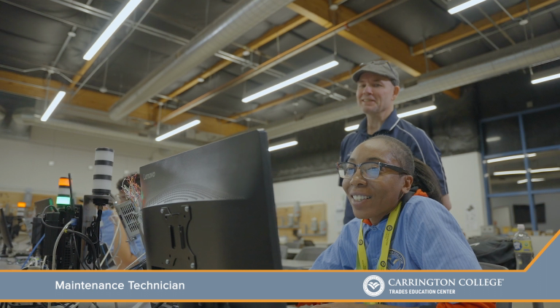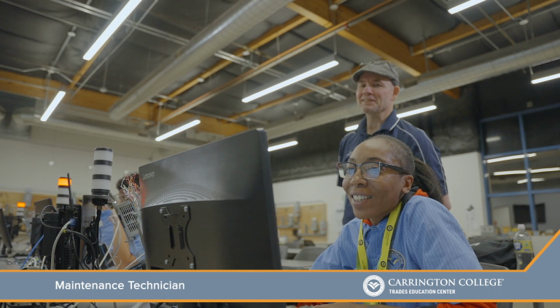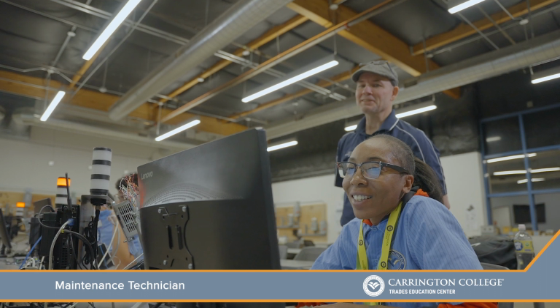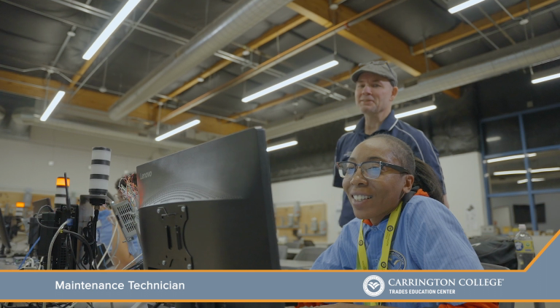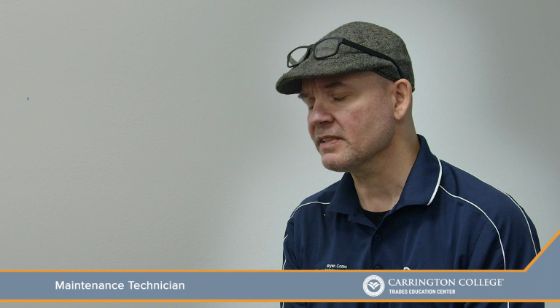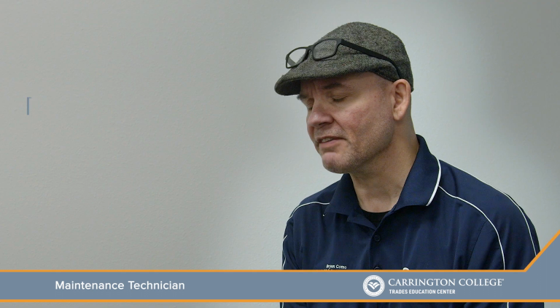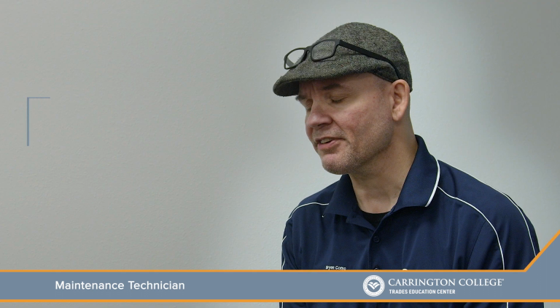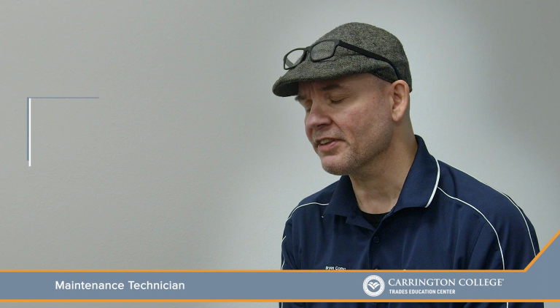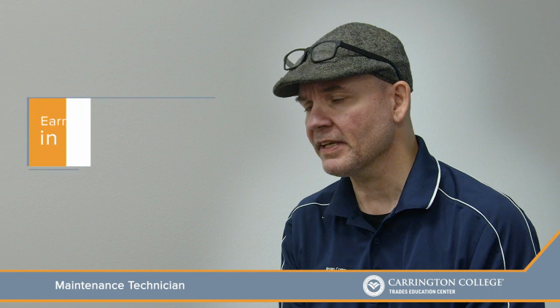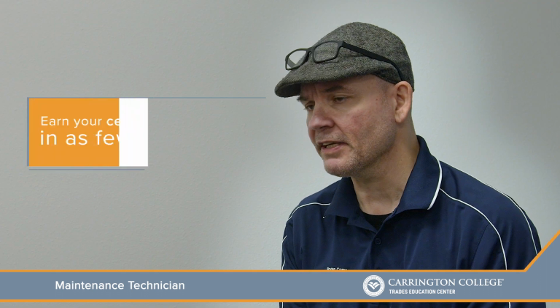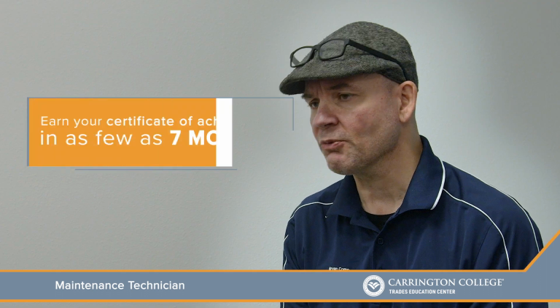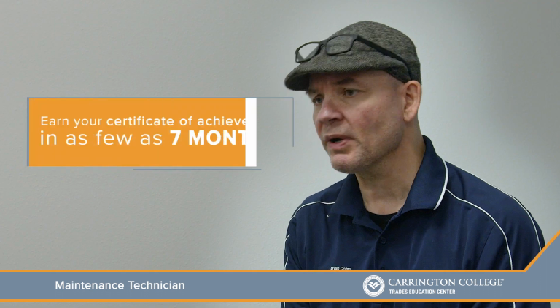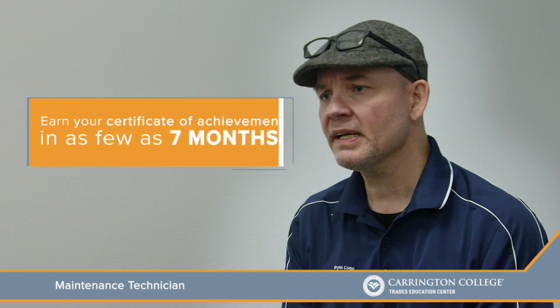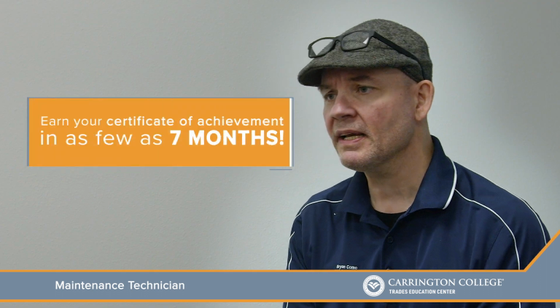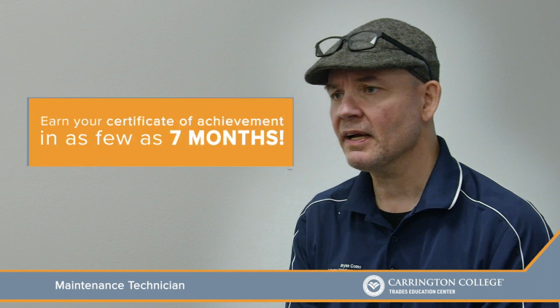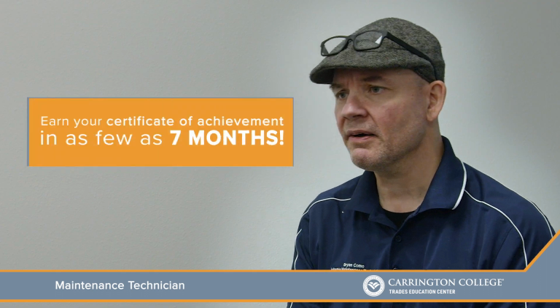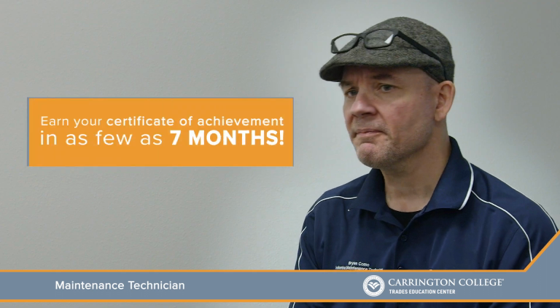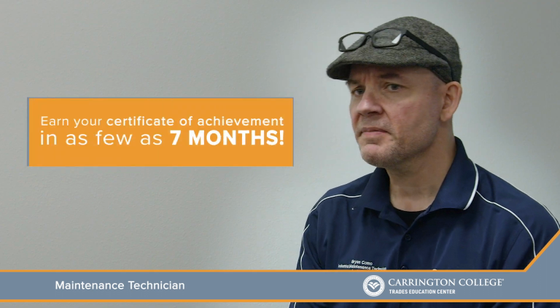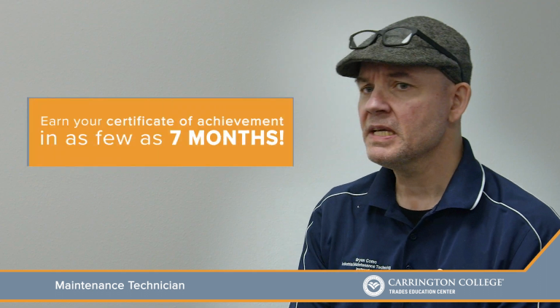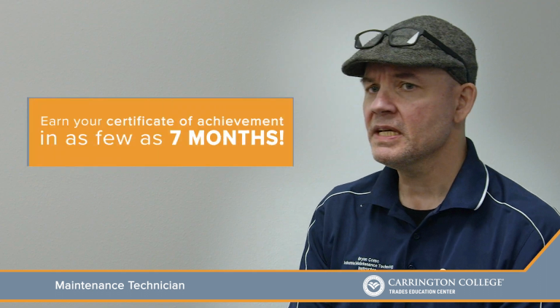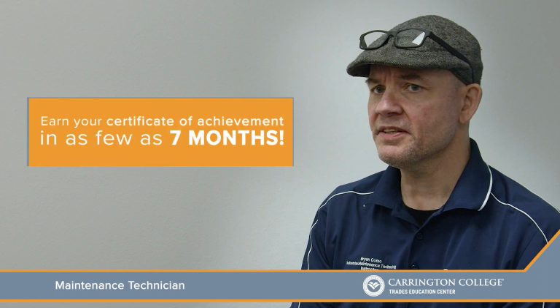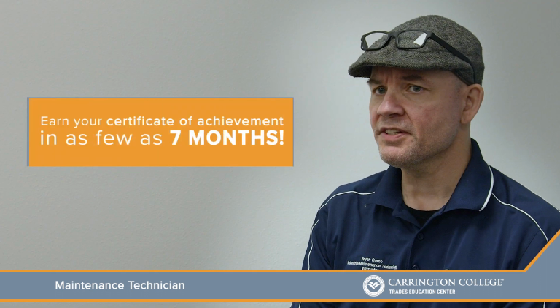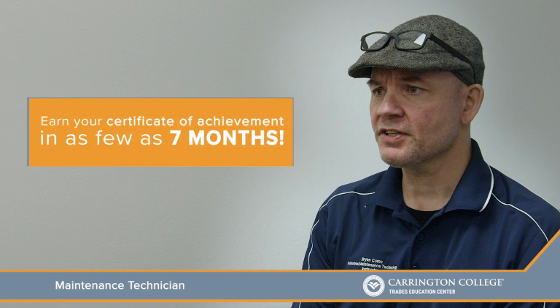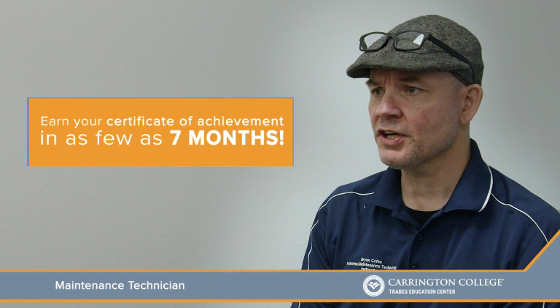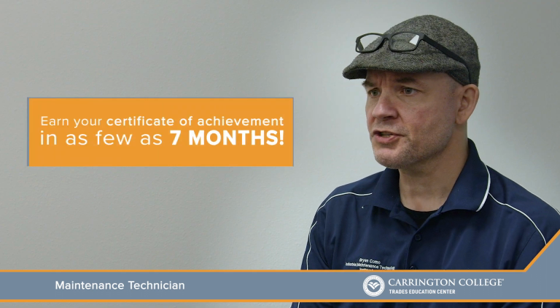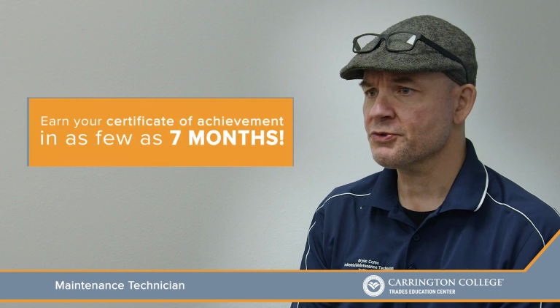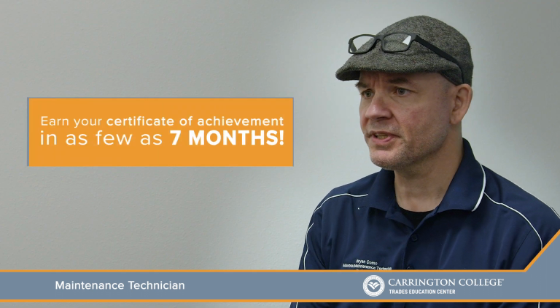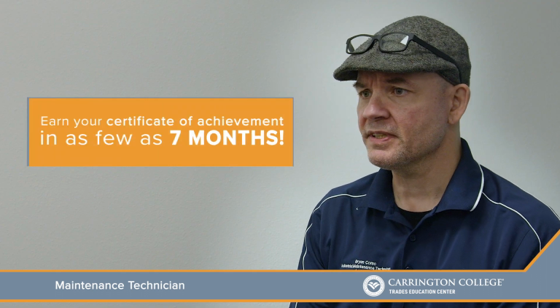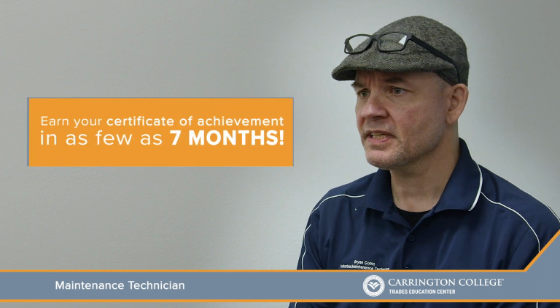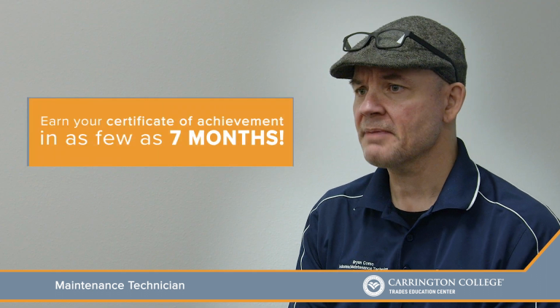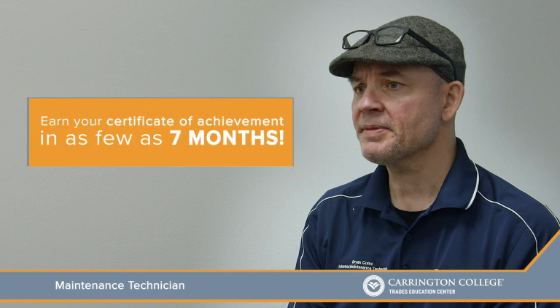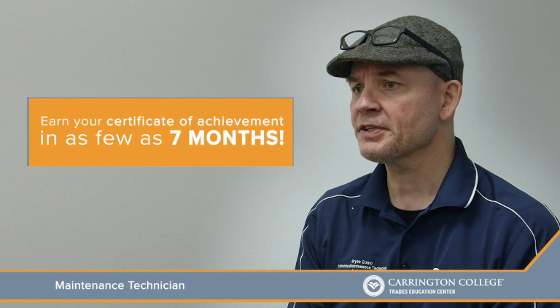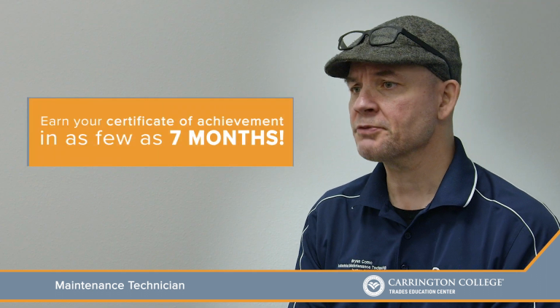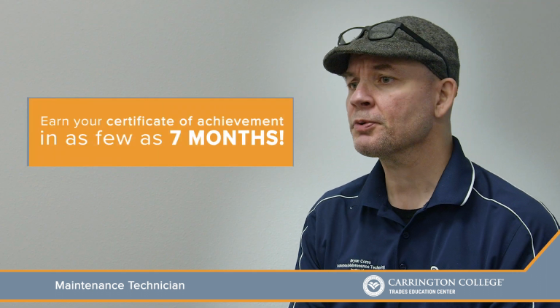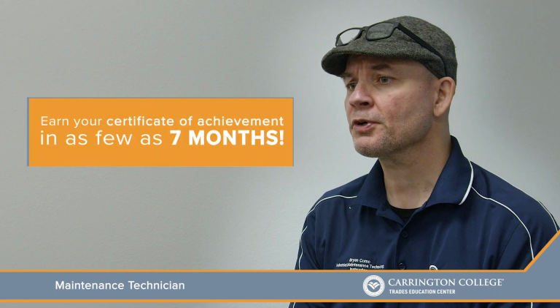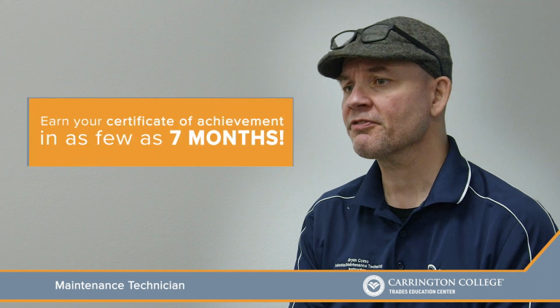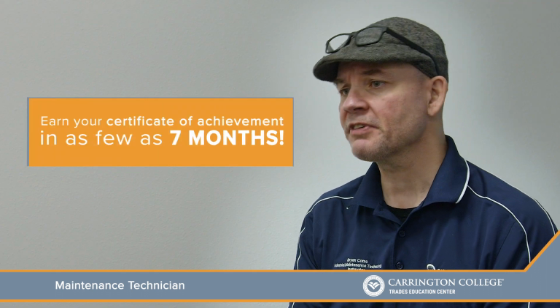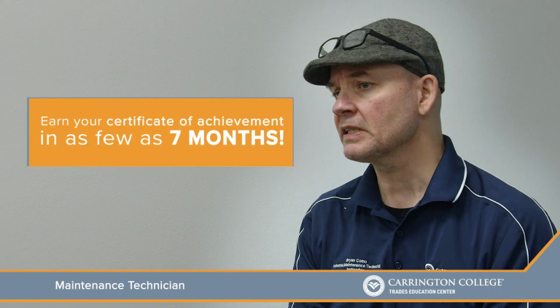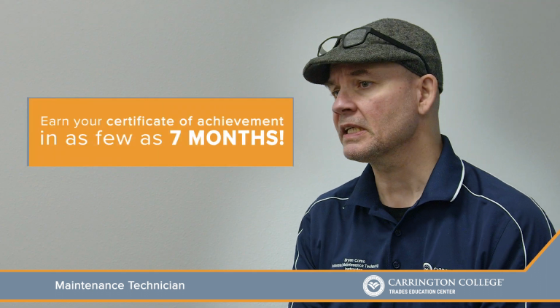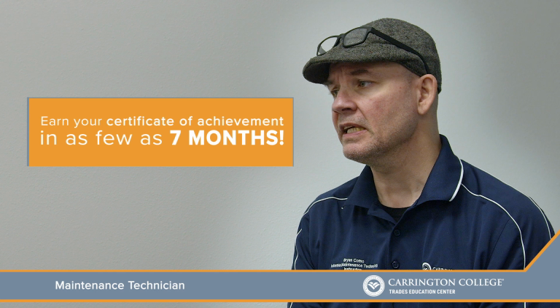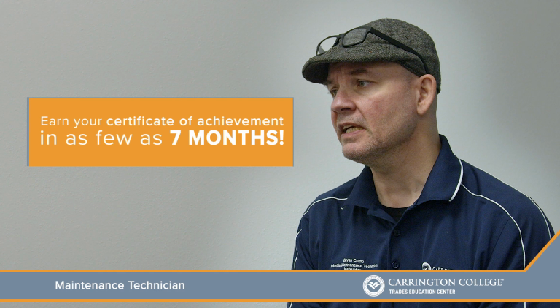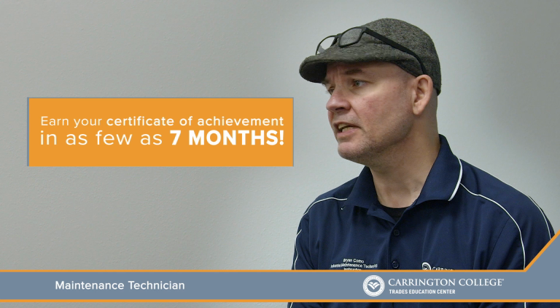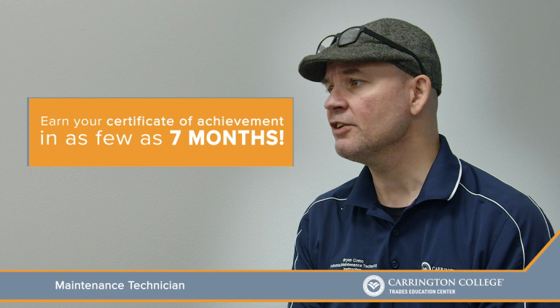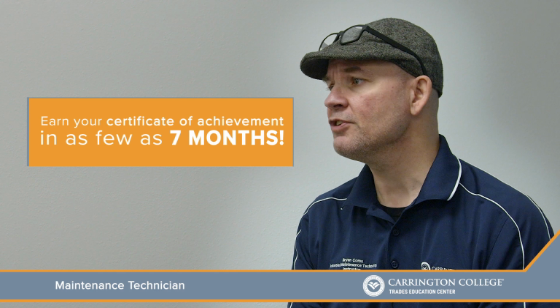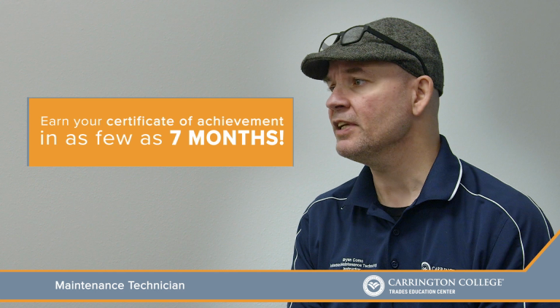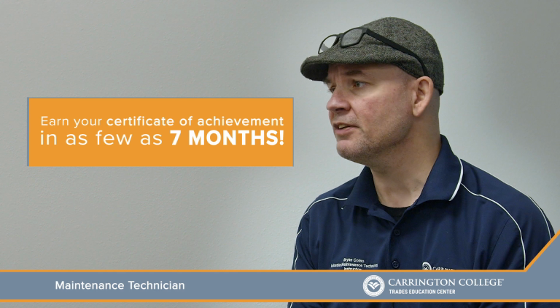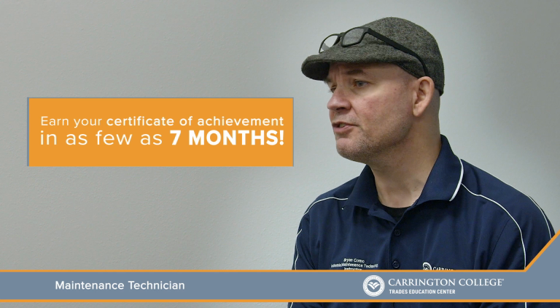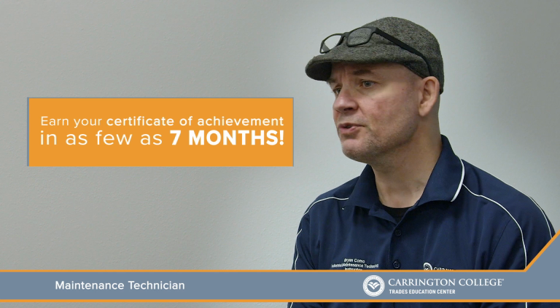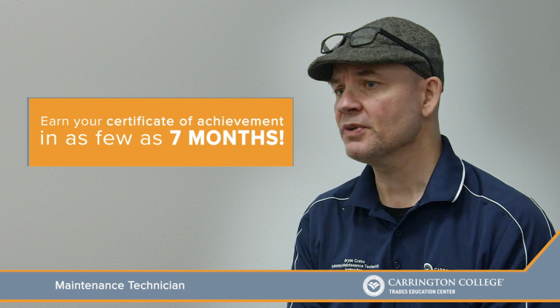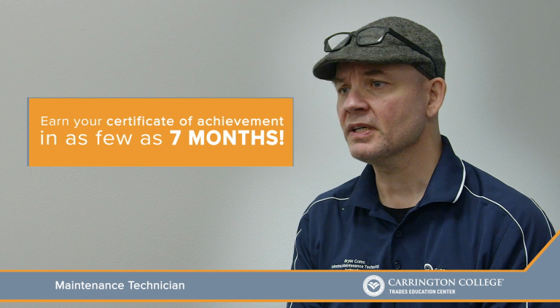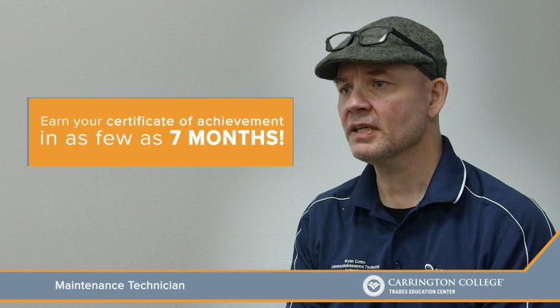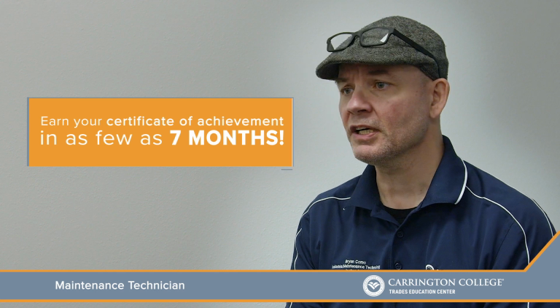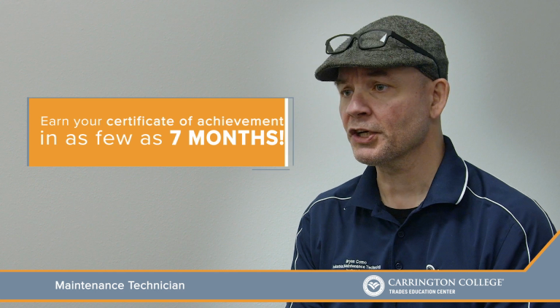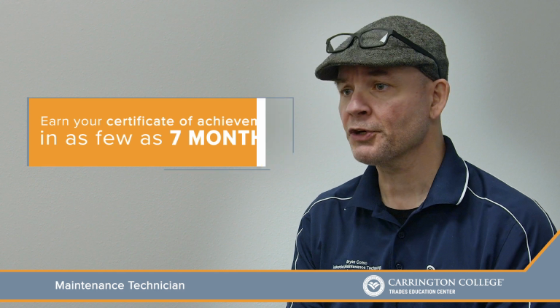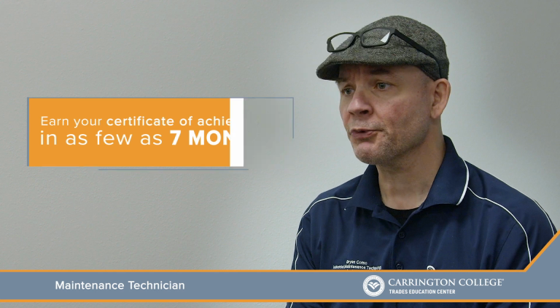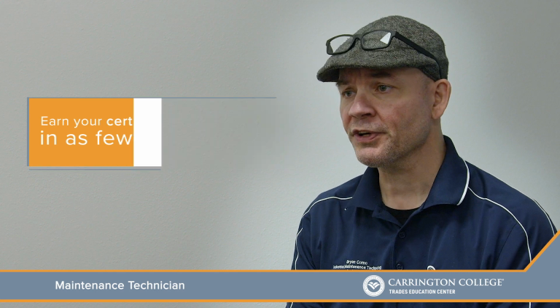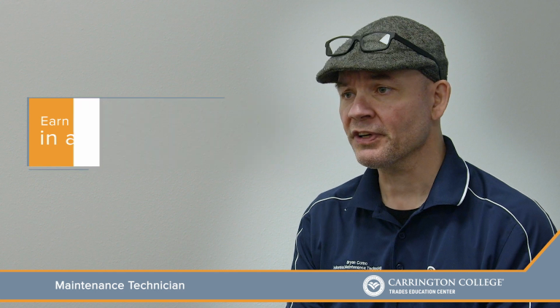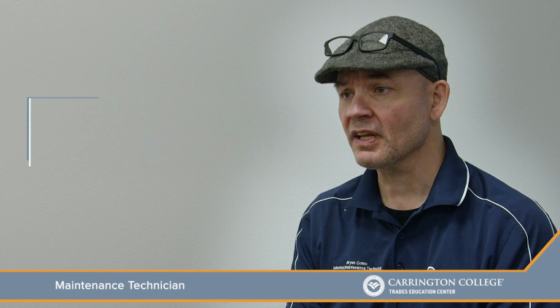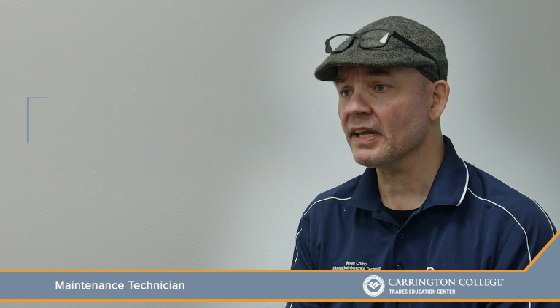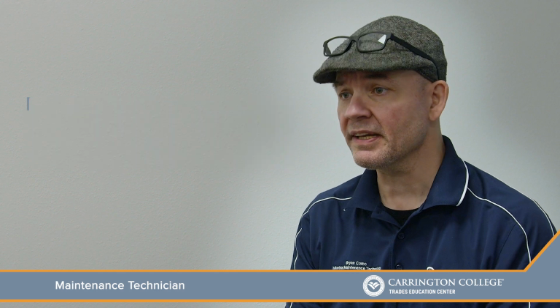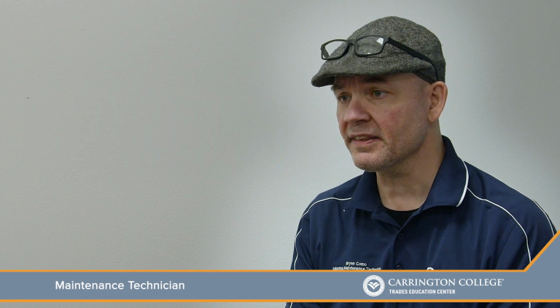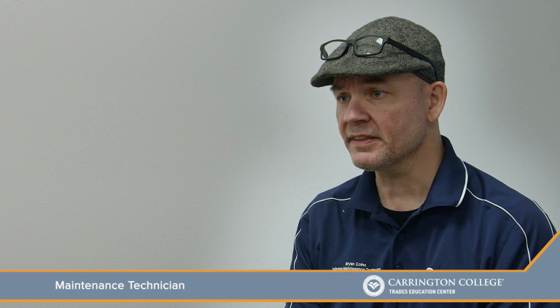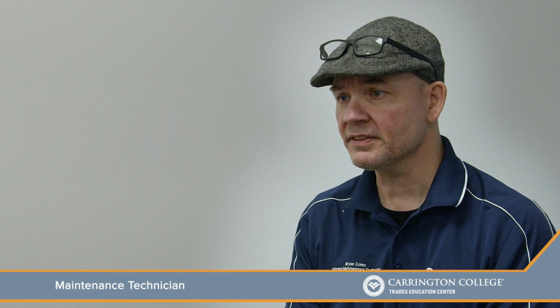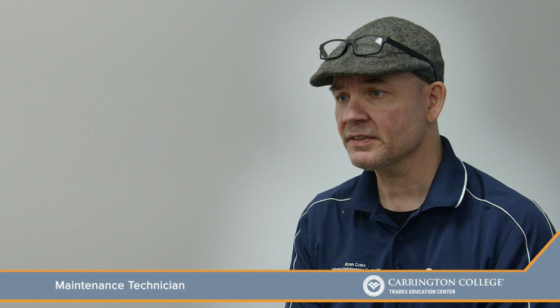Timing is everything, and right now in this country, the timing is perfect to get into a career like this.